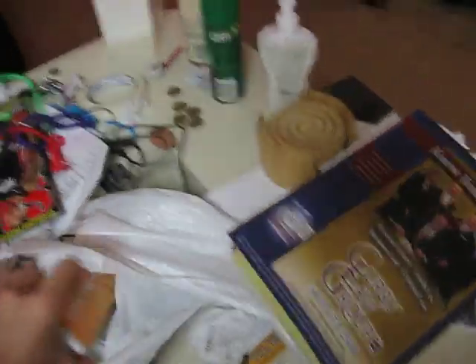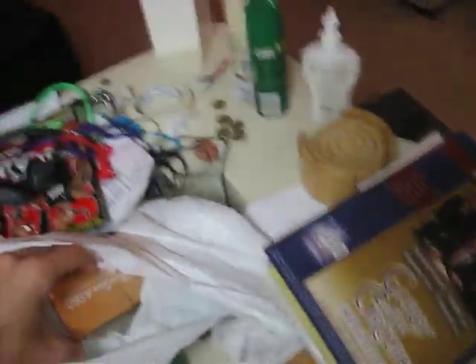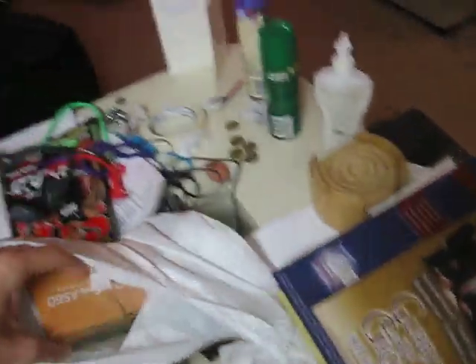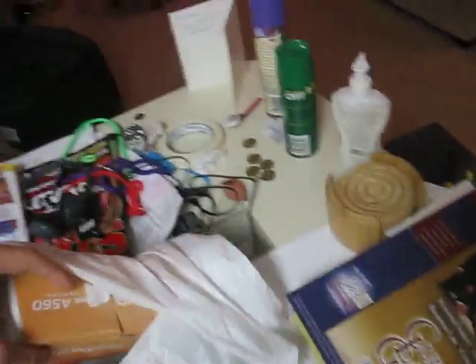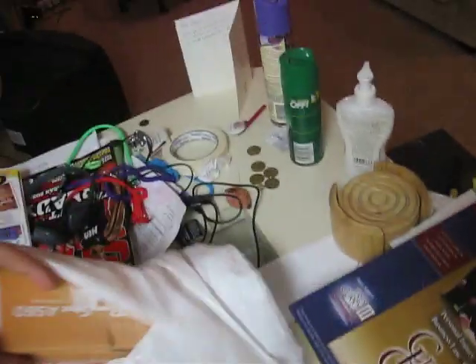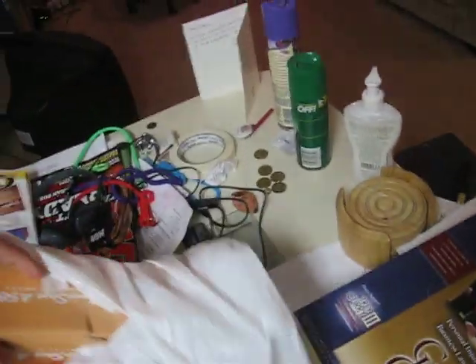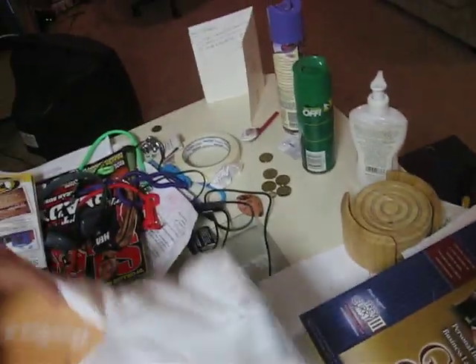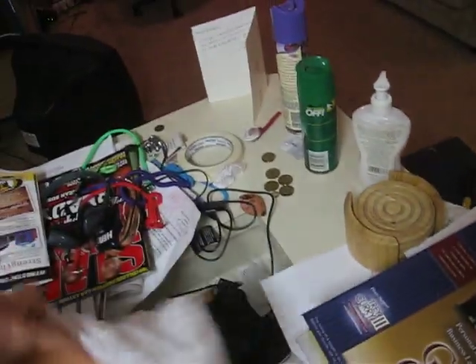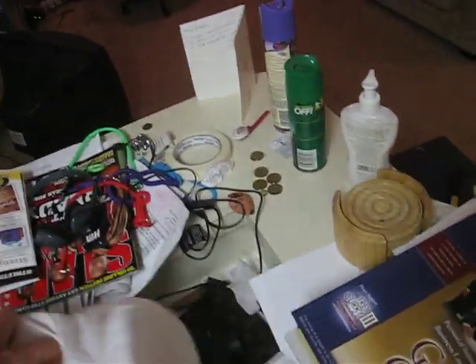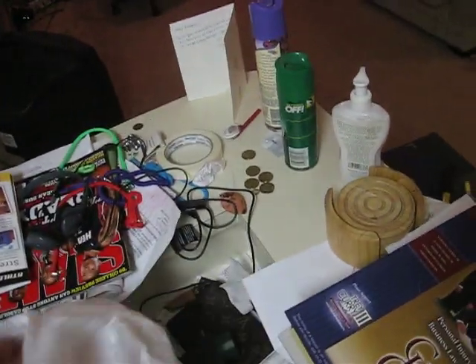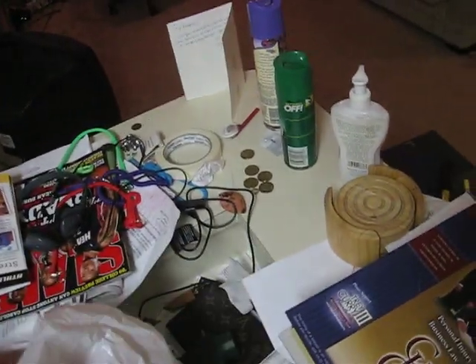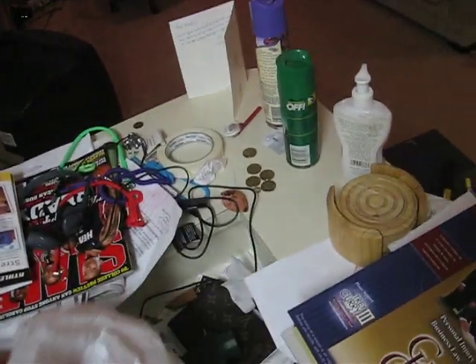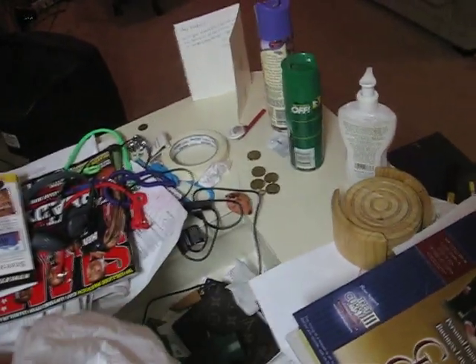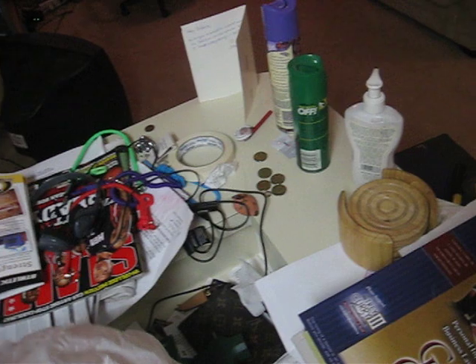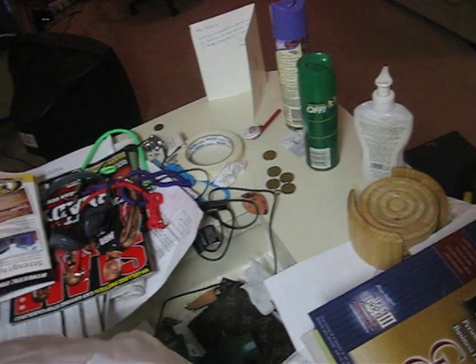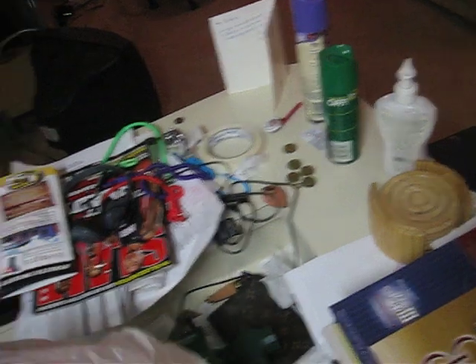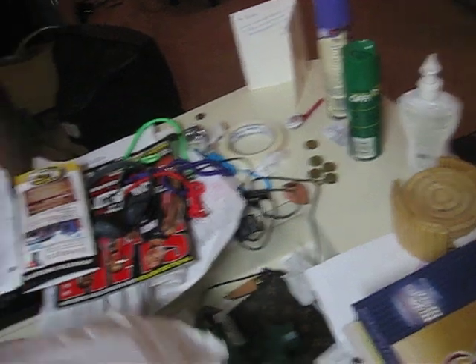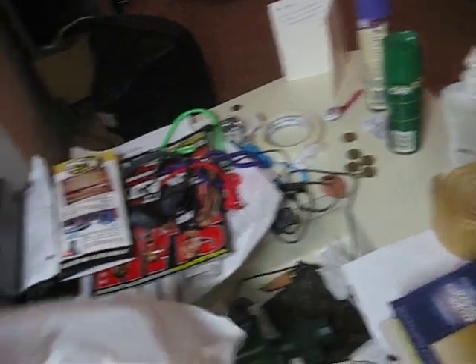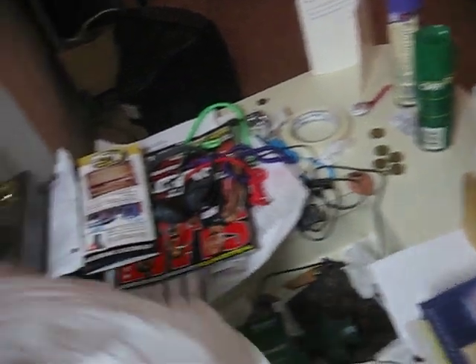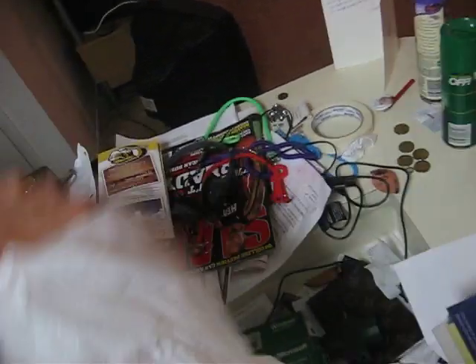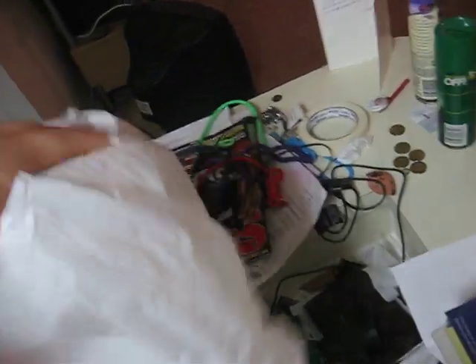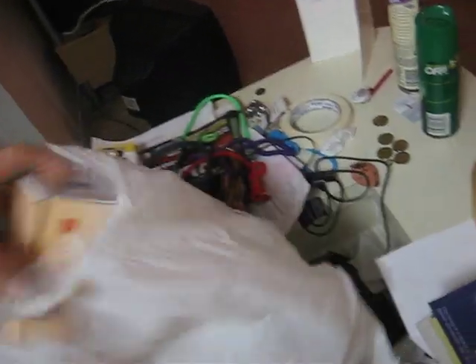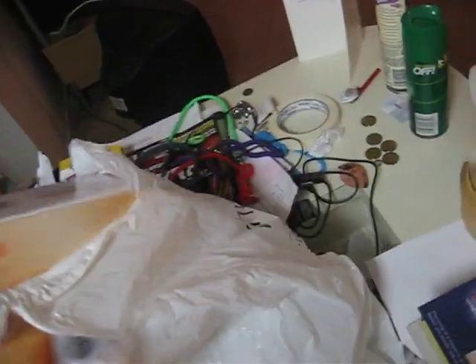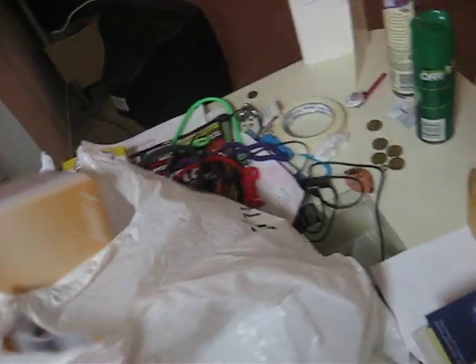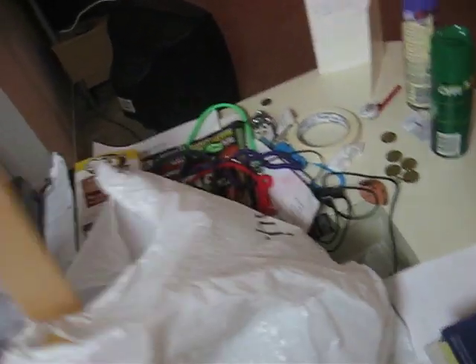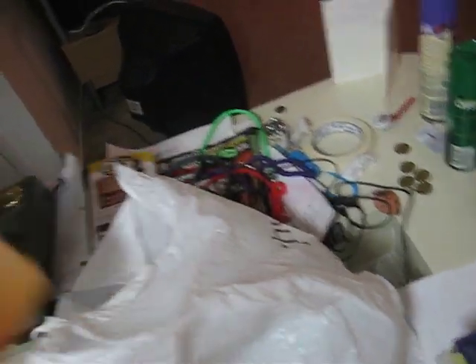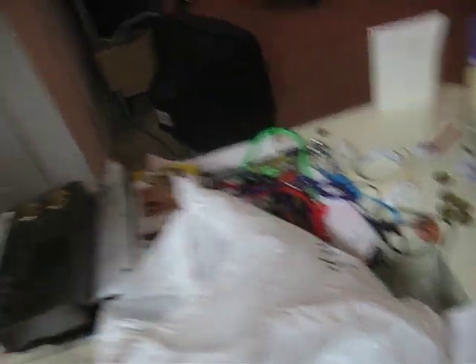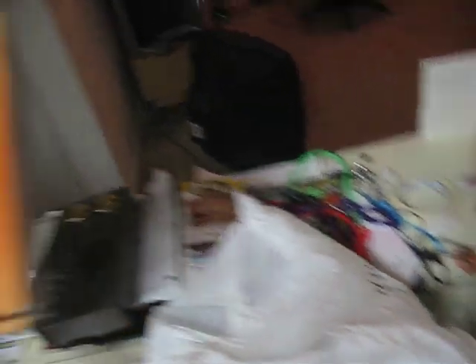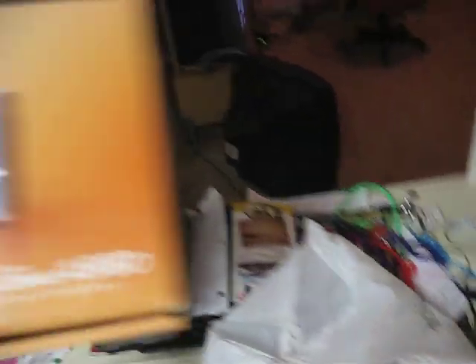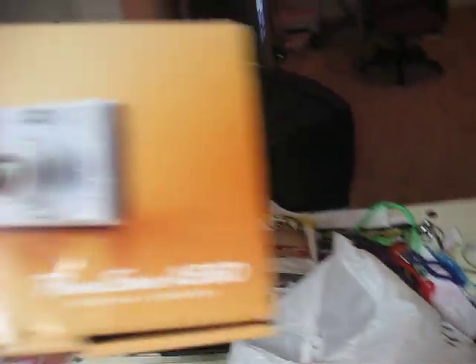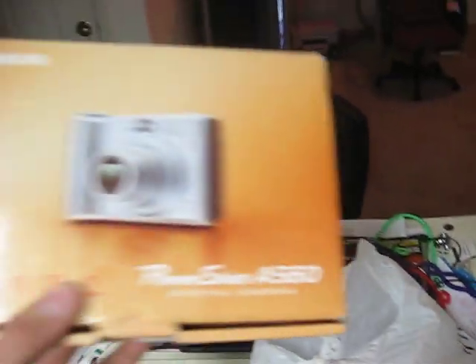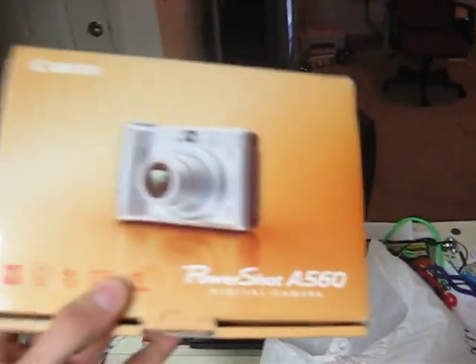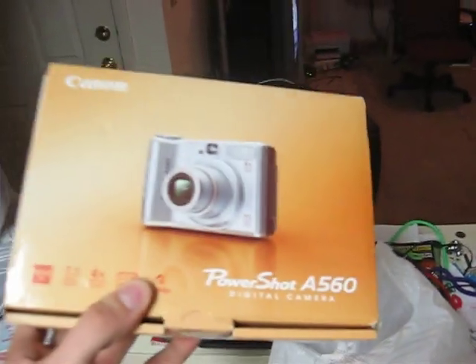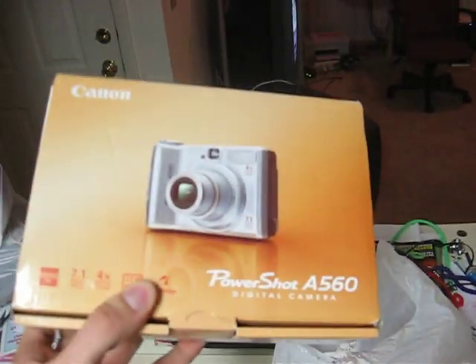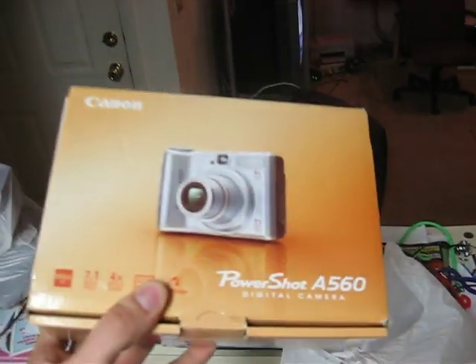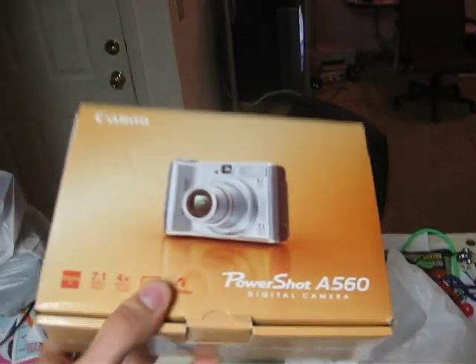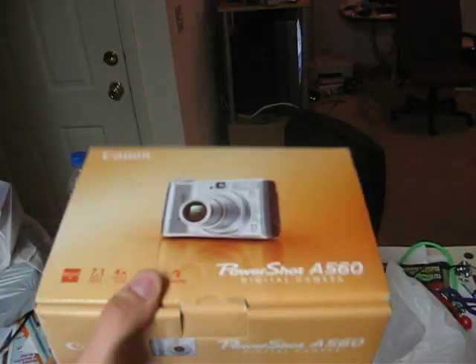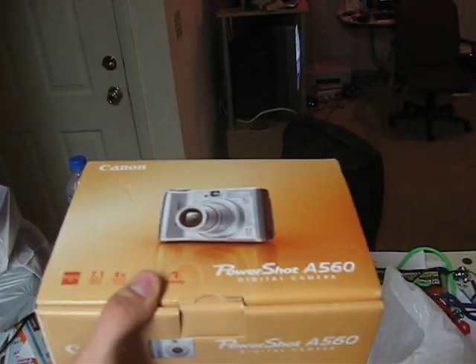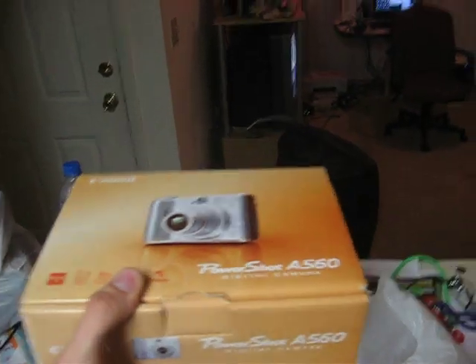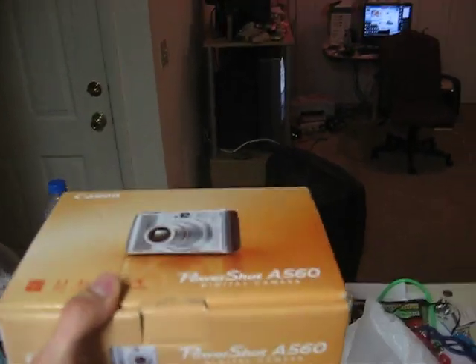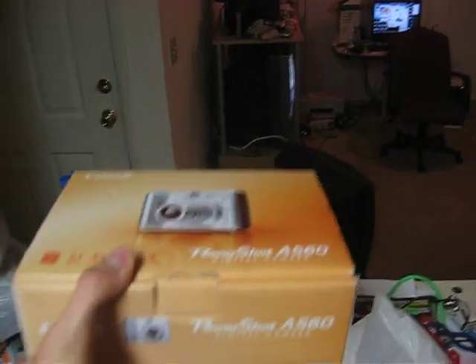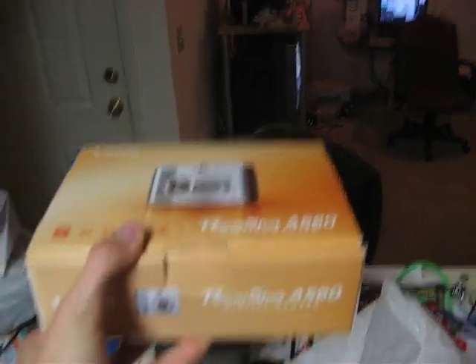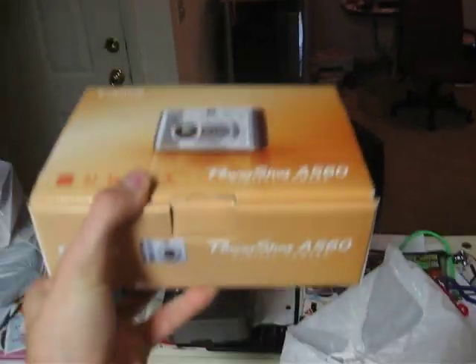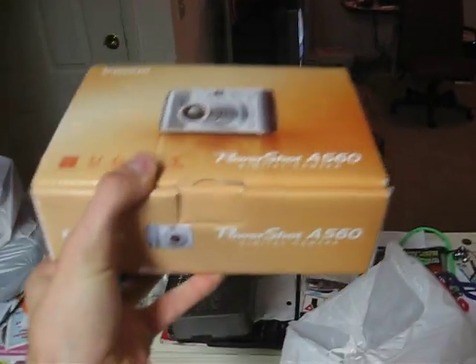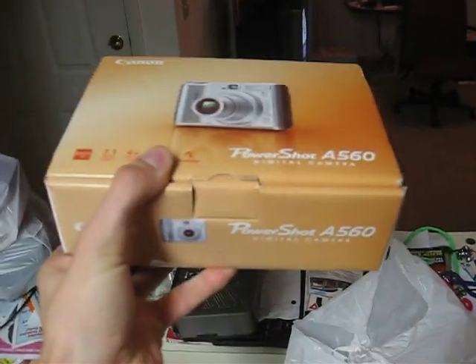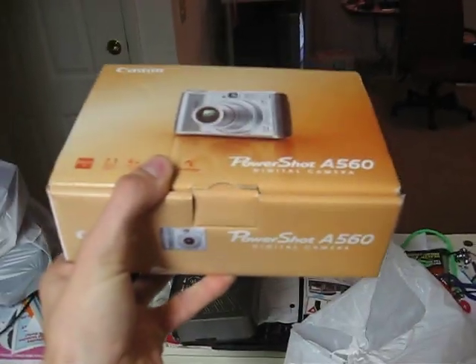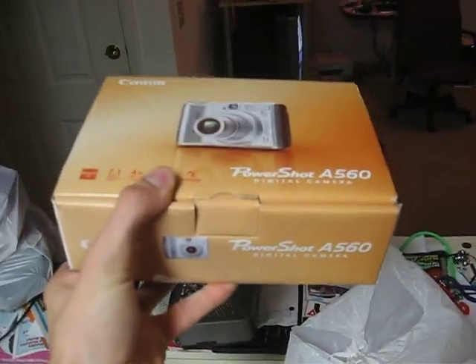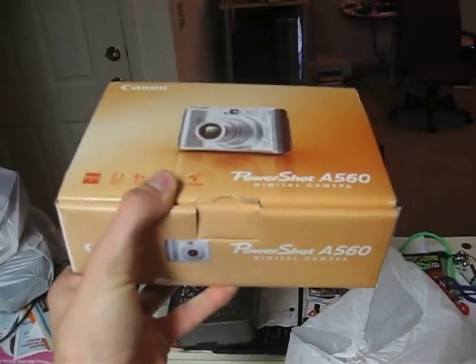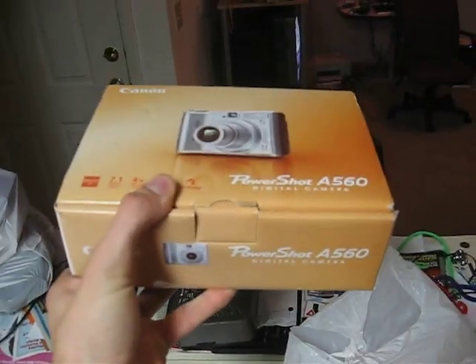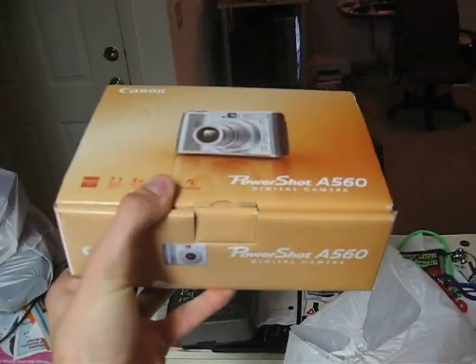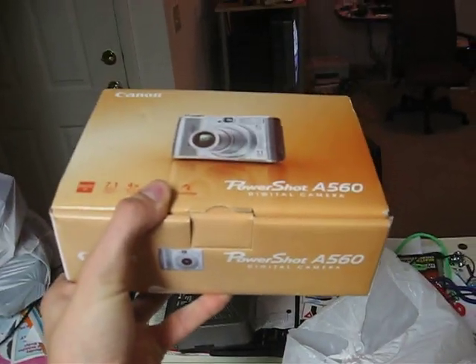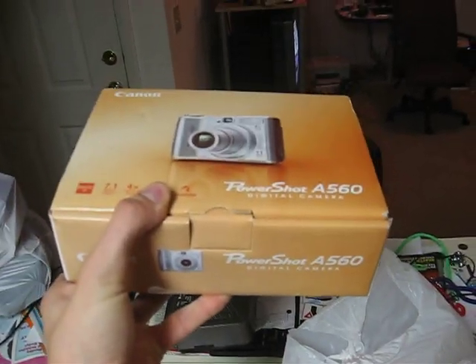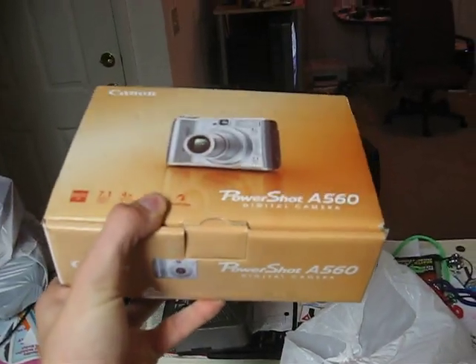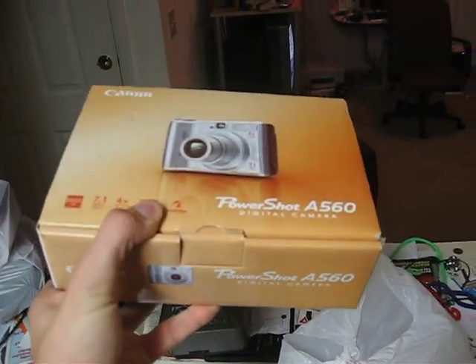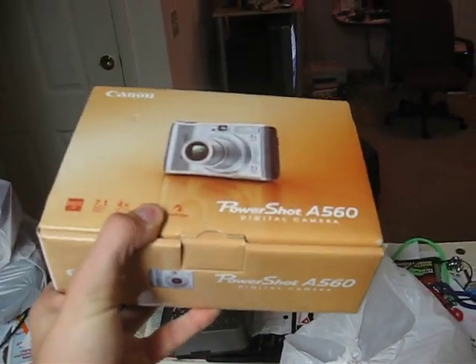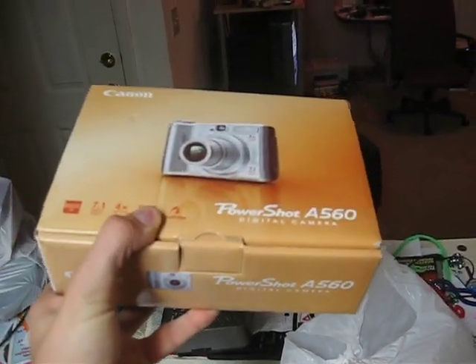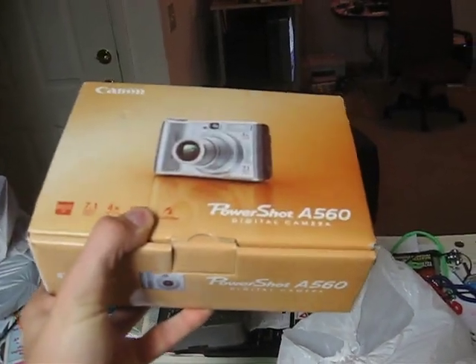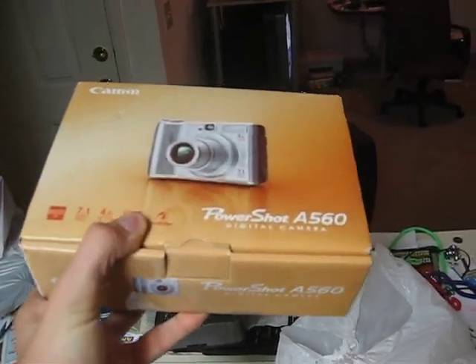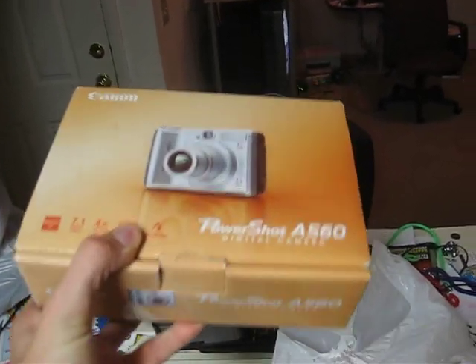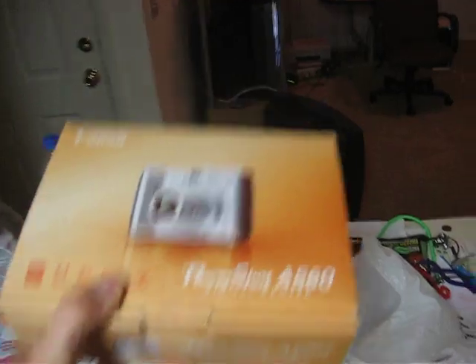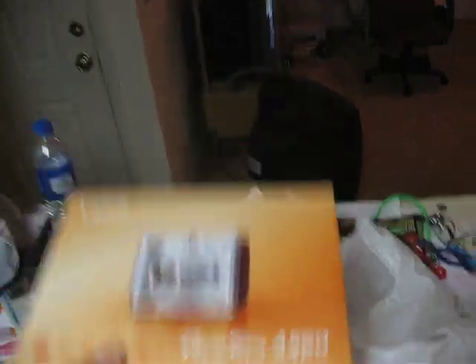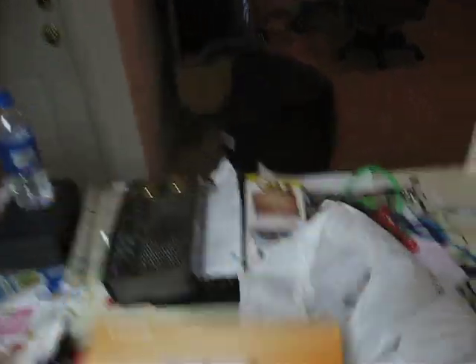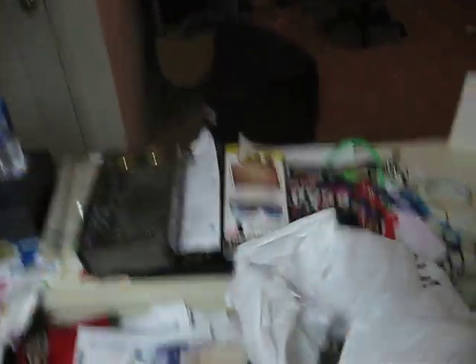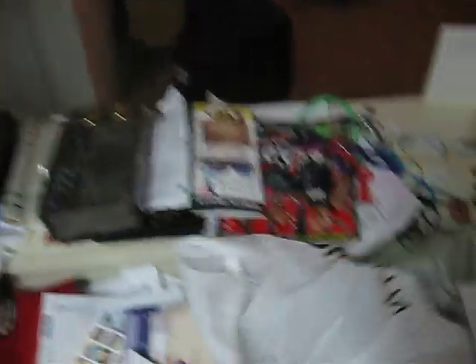This is where I found my digital camera. As you can see, it was still brand new in the box. The guy either moved out or got evicted.